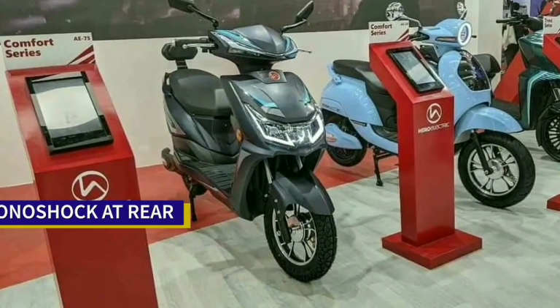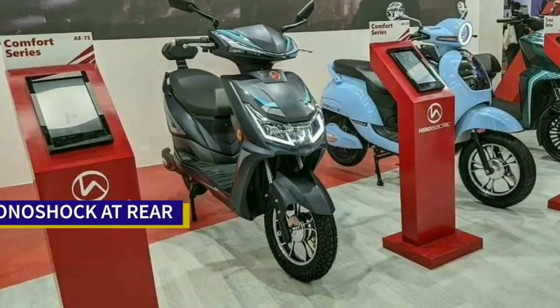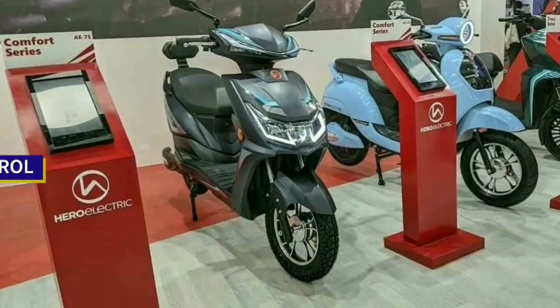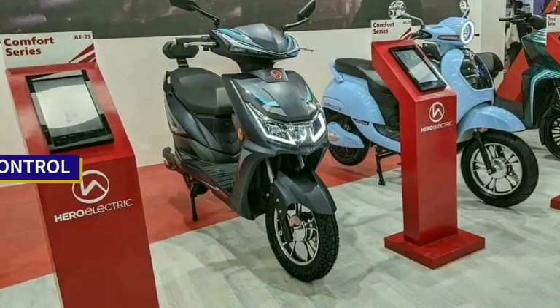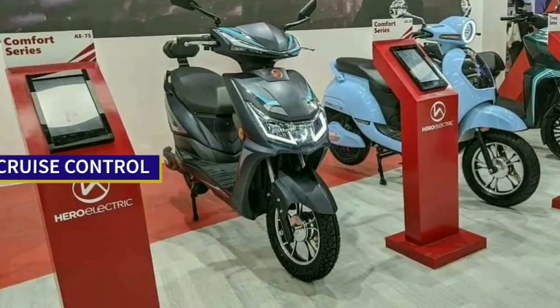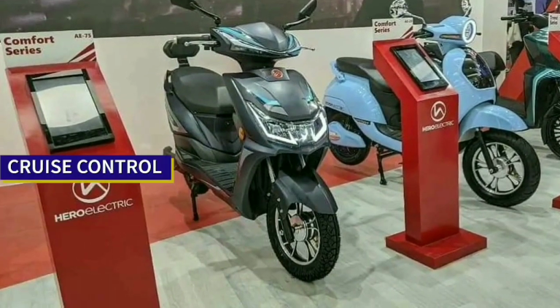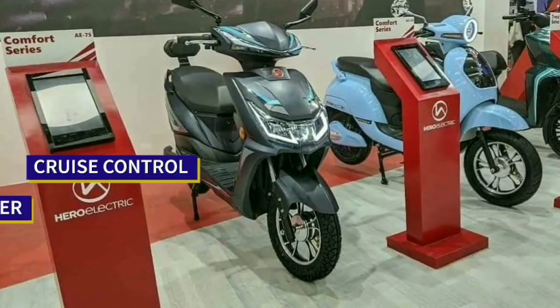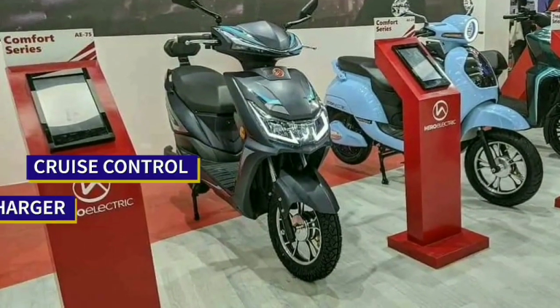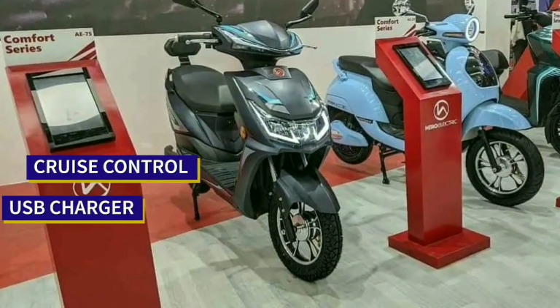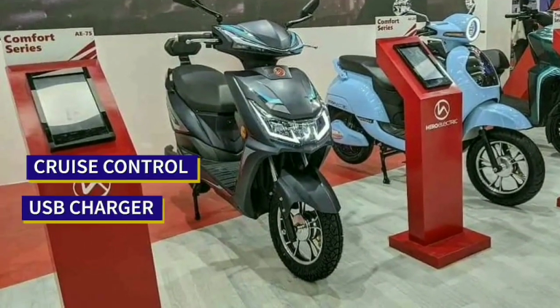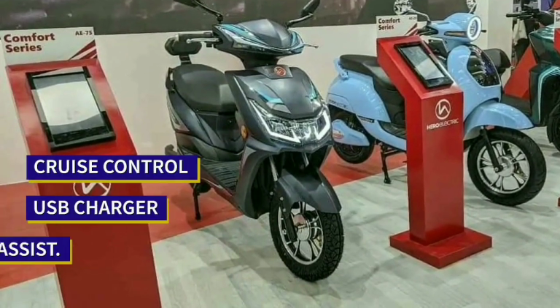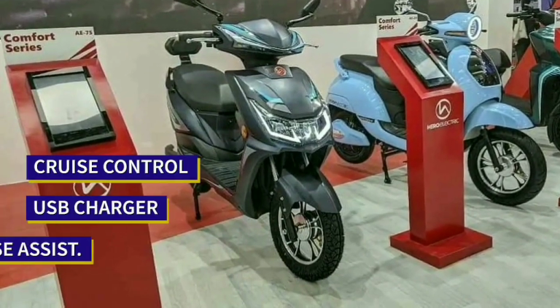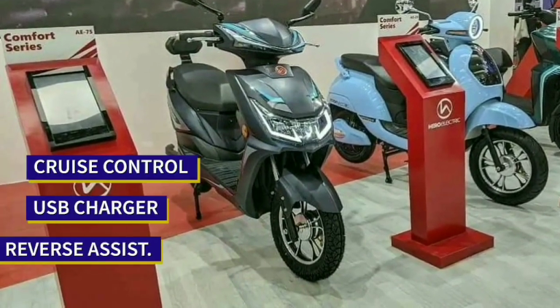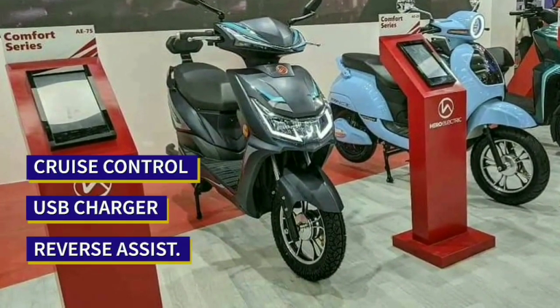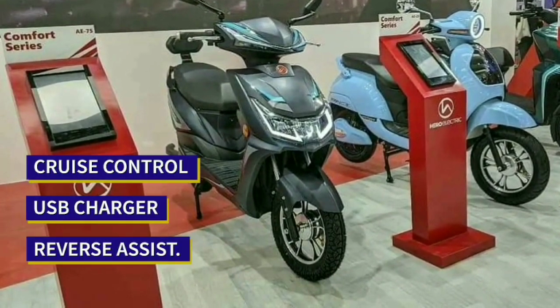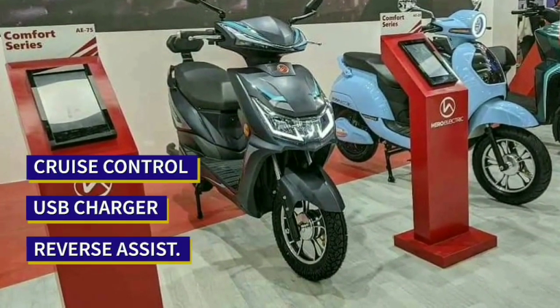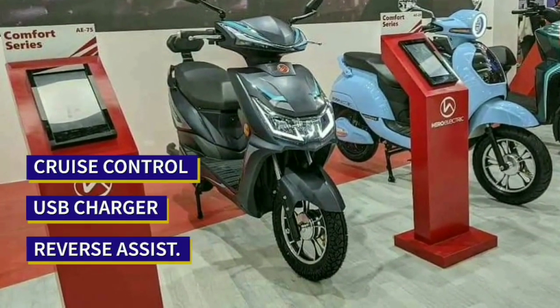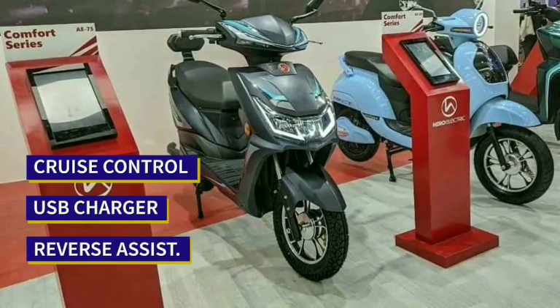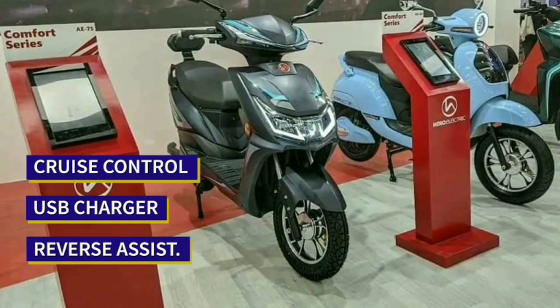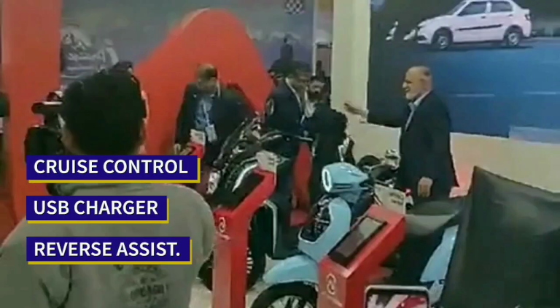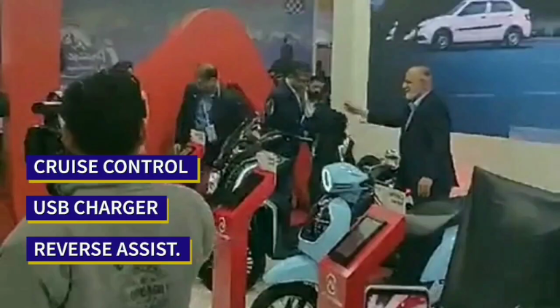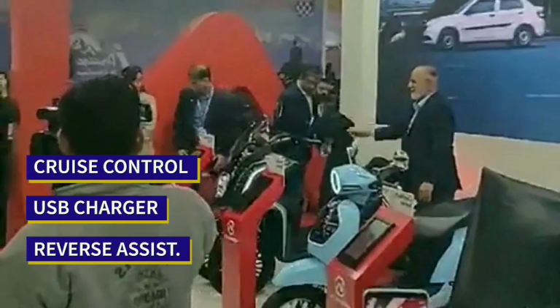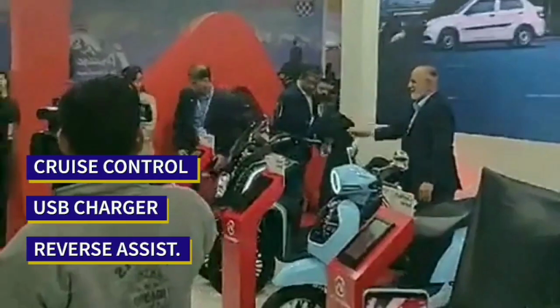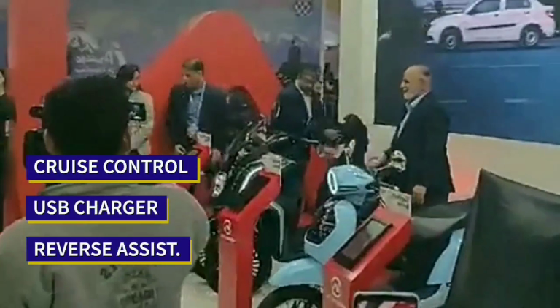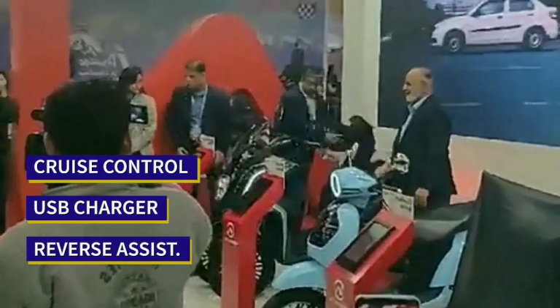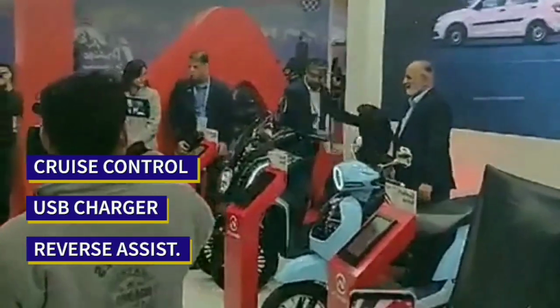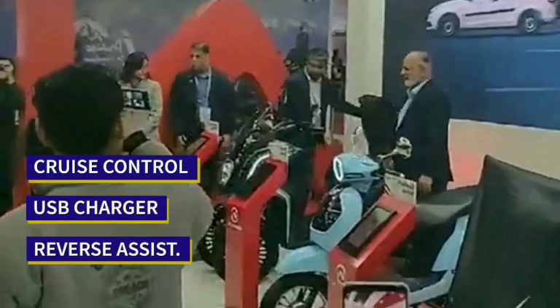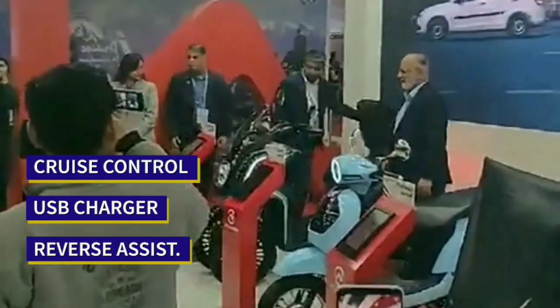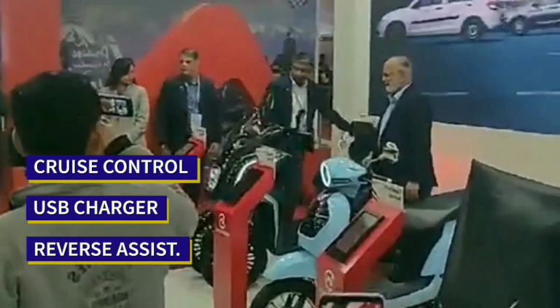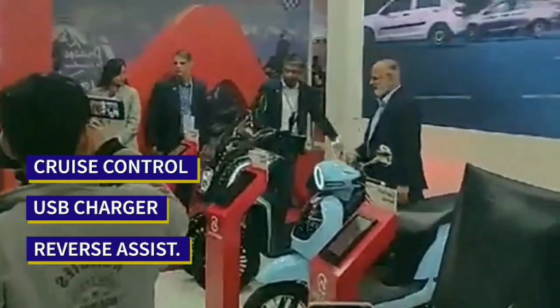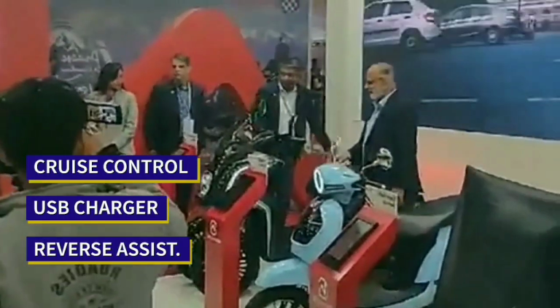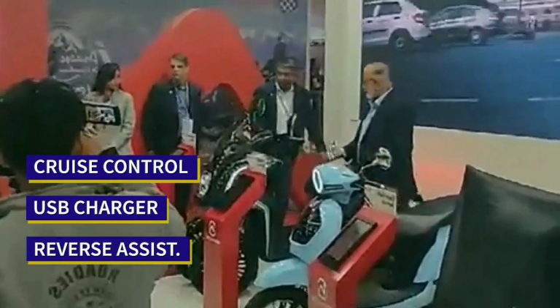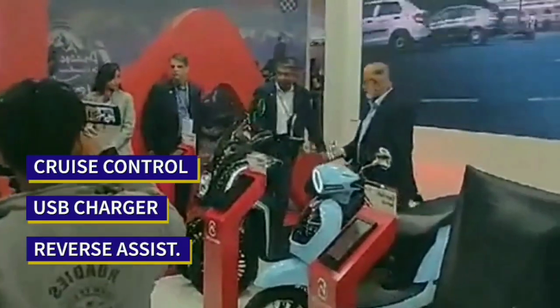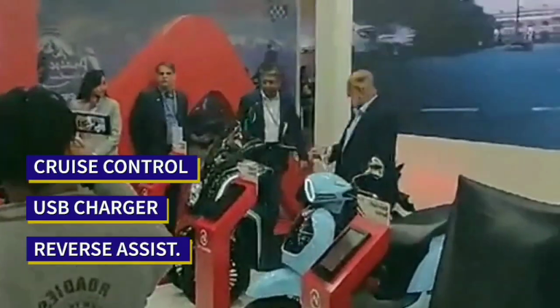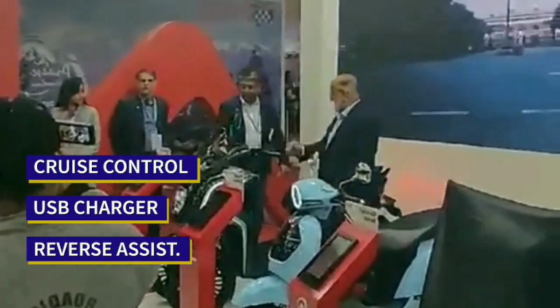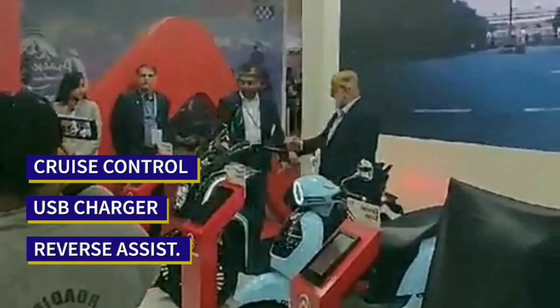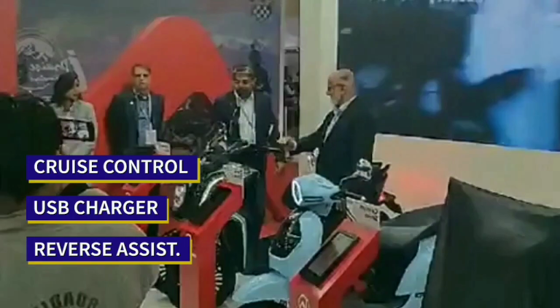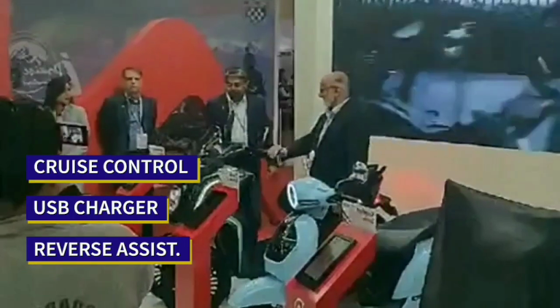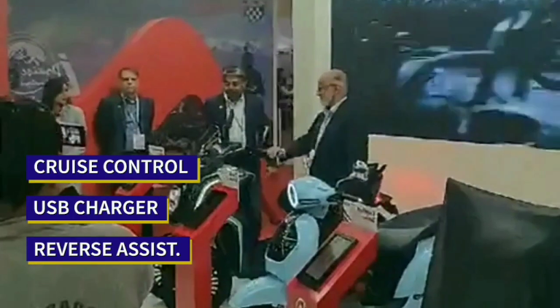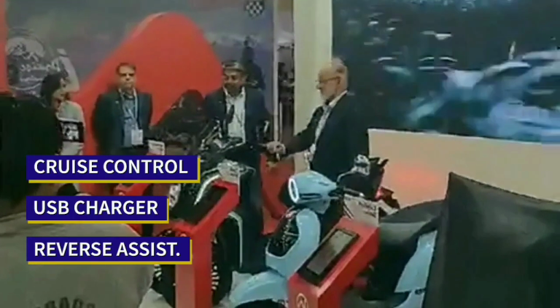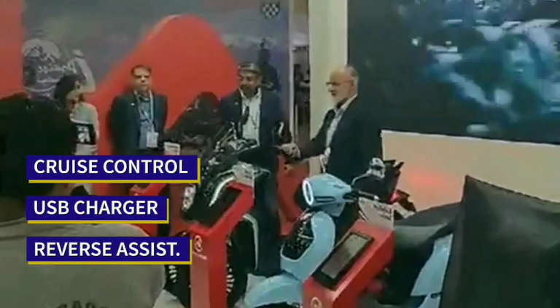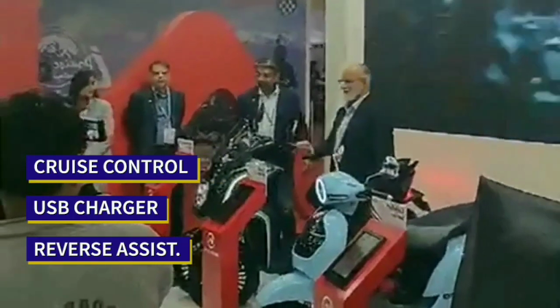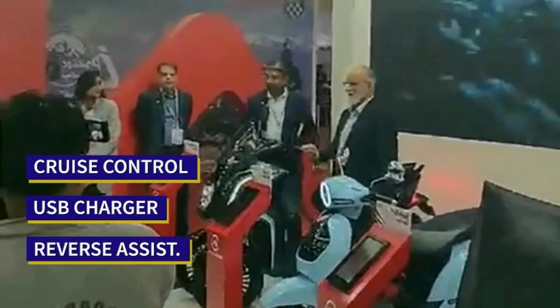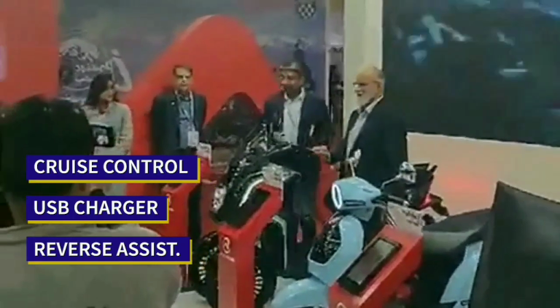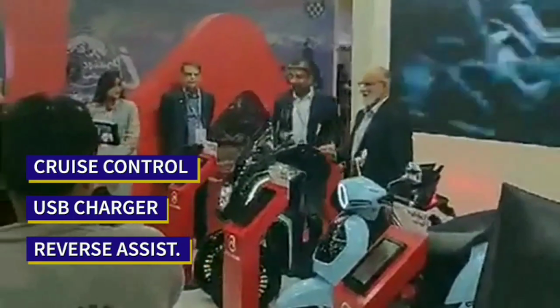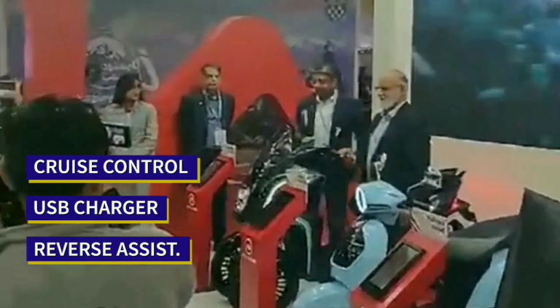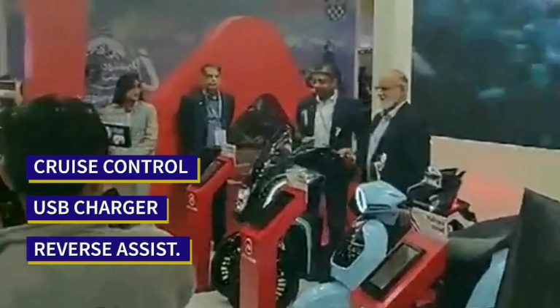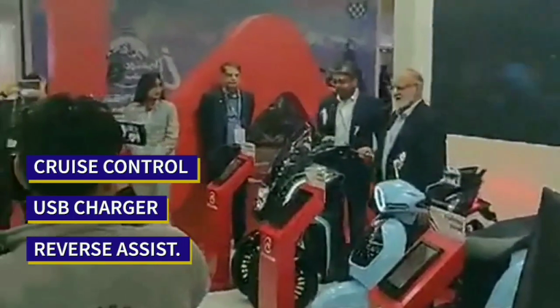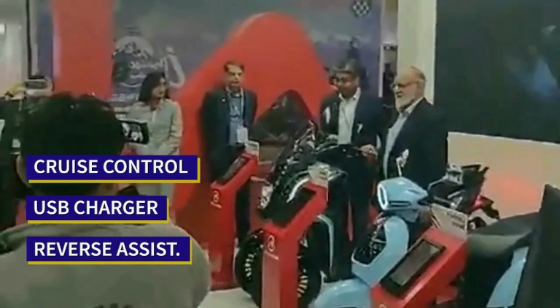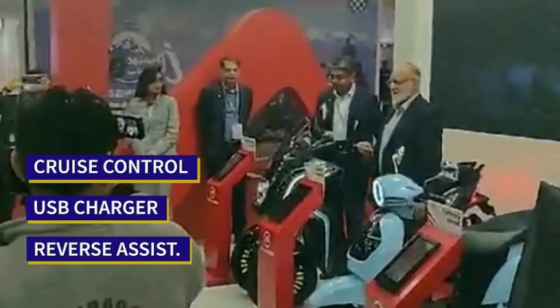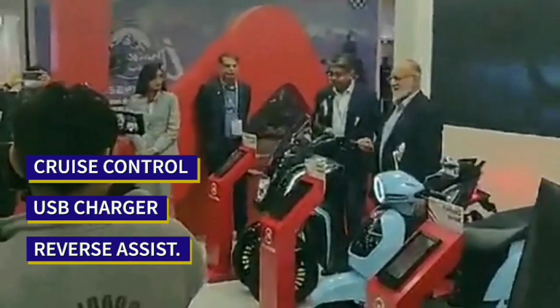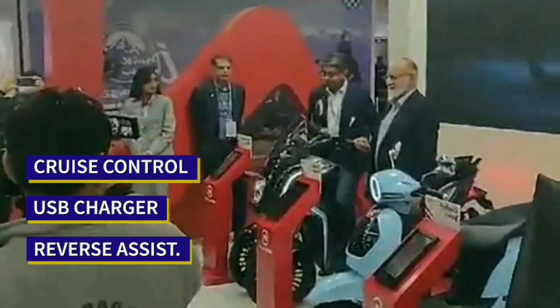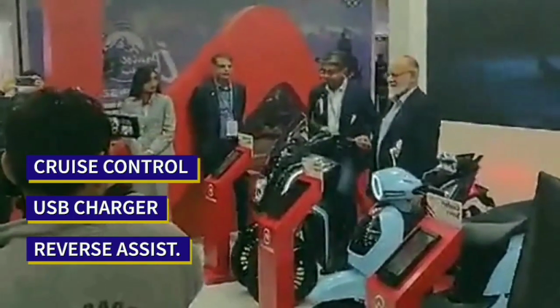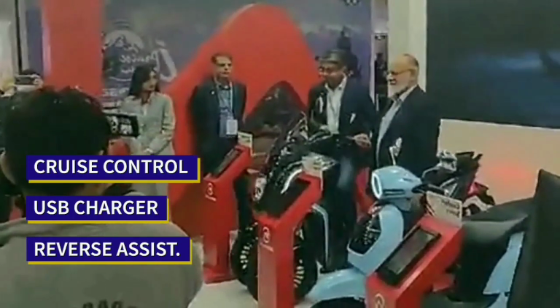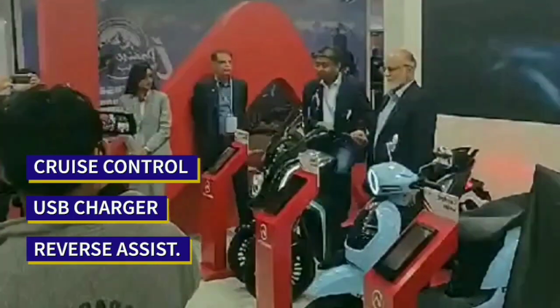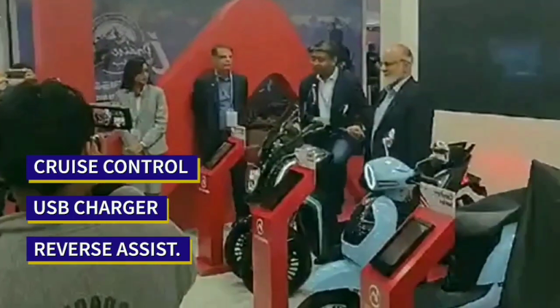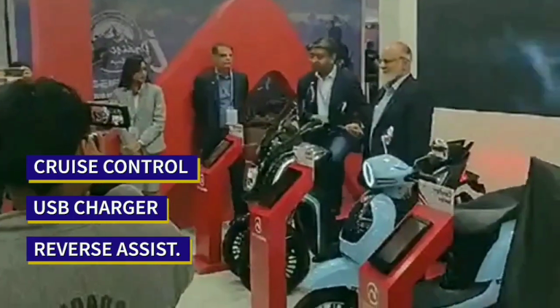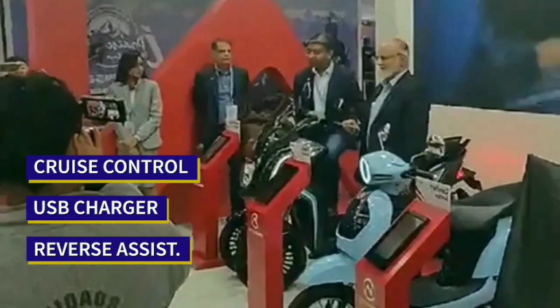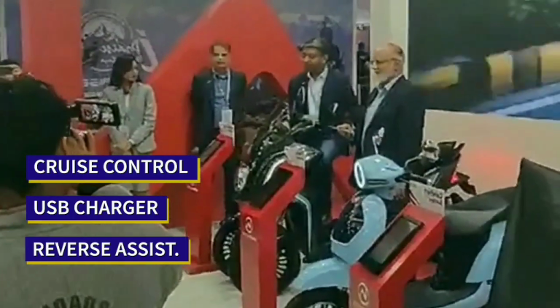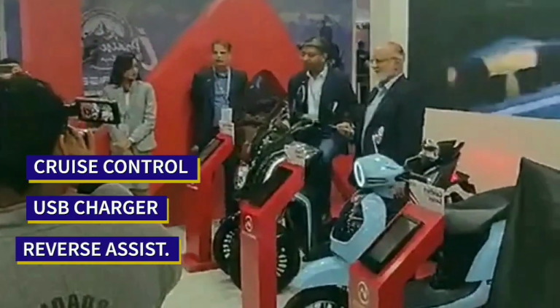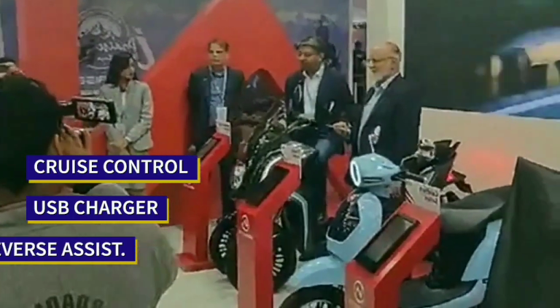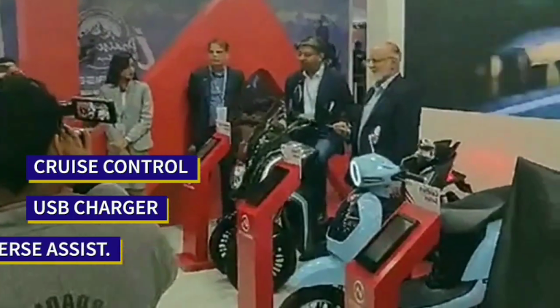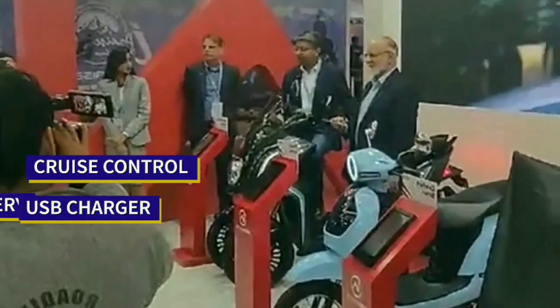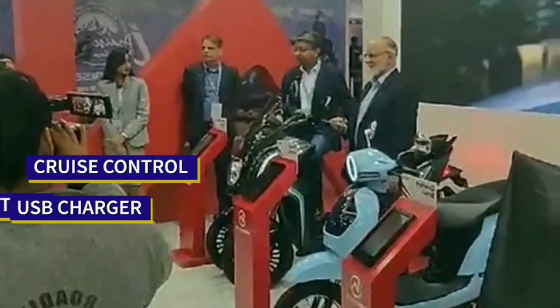It features a USB charger, cruise control, and two riding modes. It will also come with a reverse assist feature.